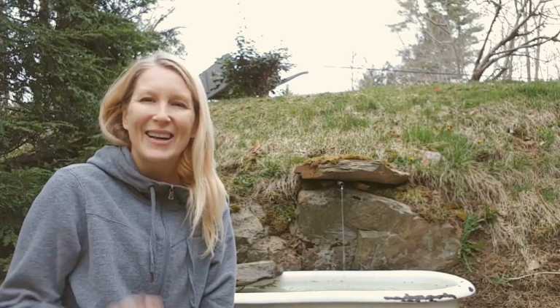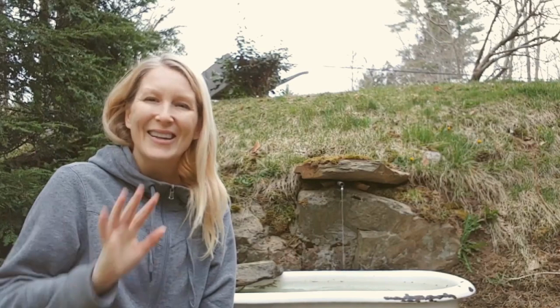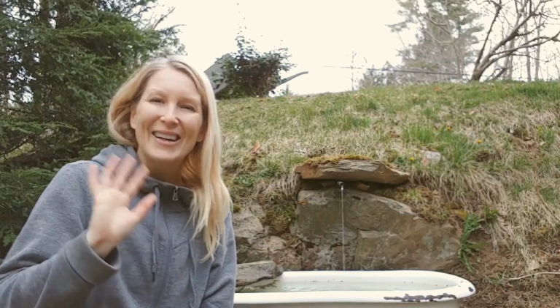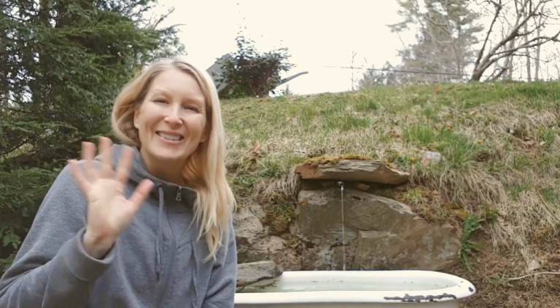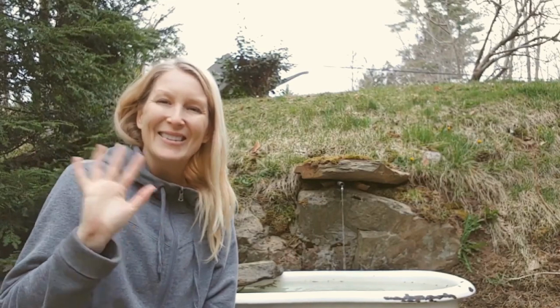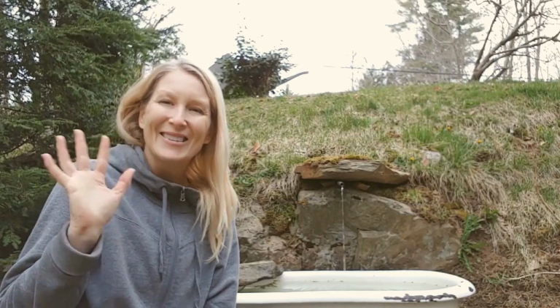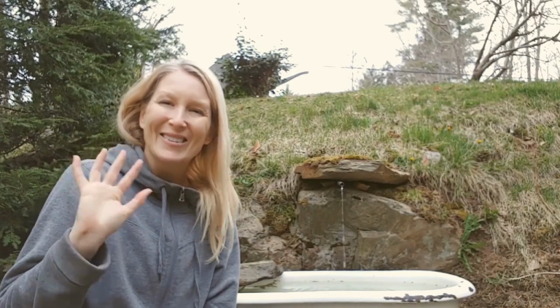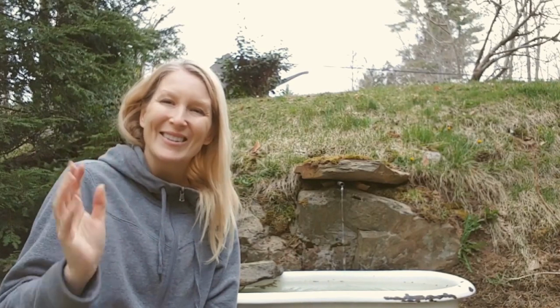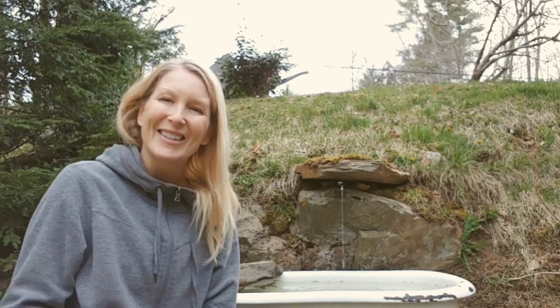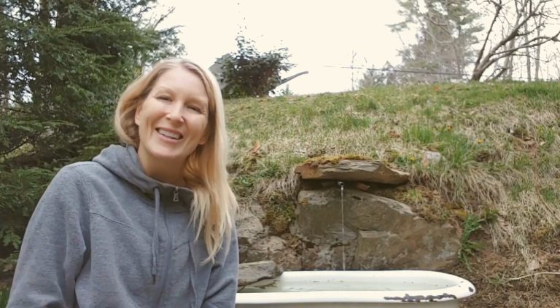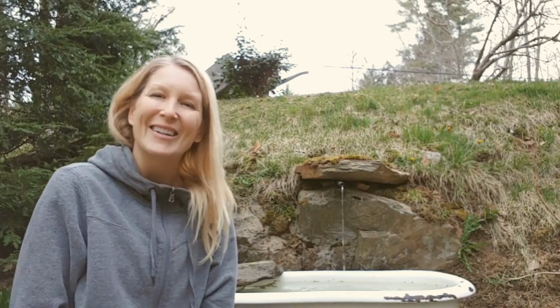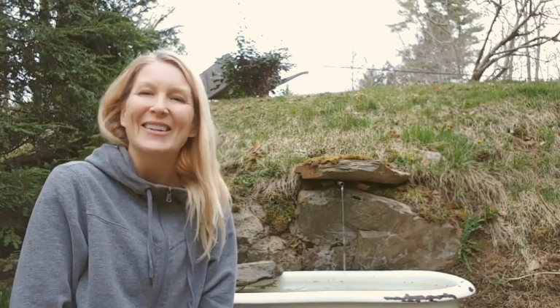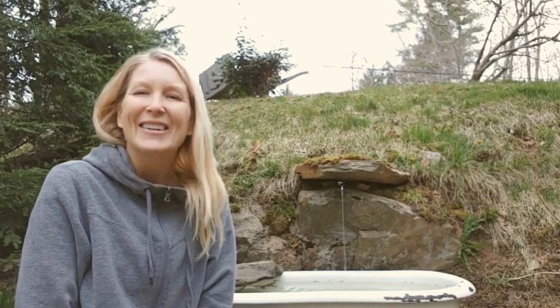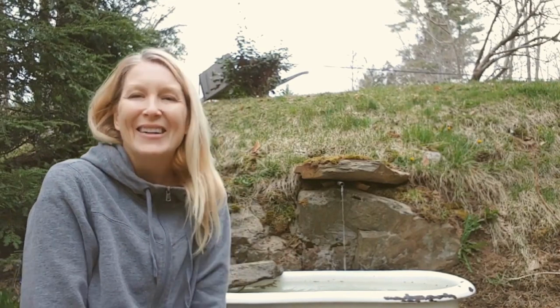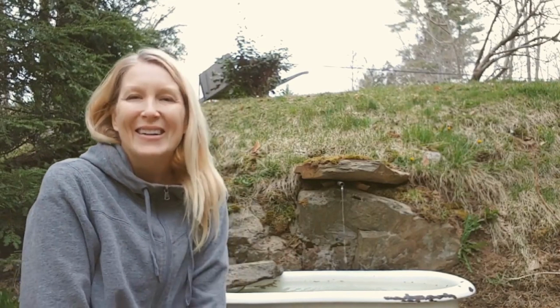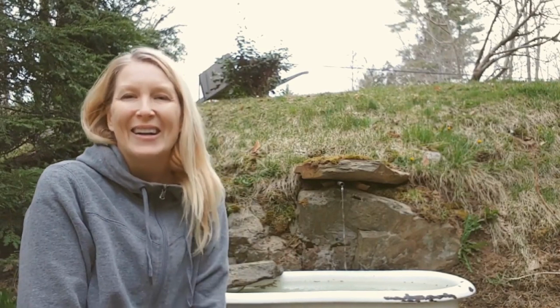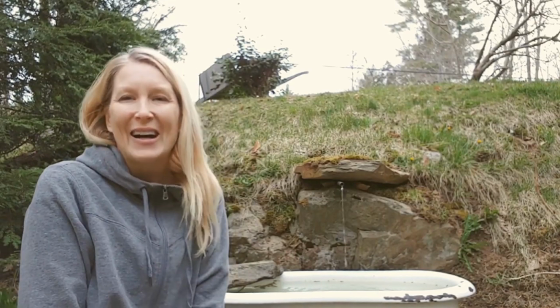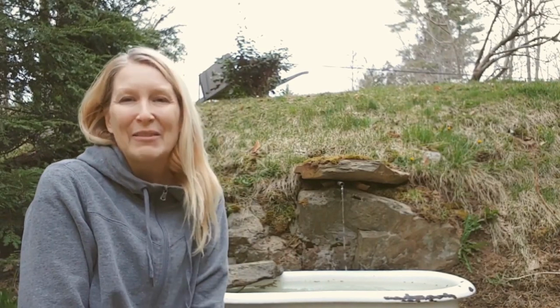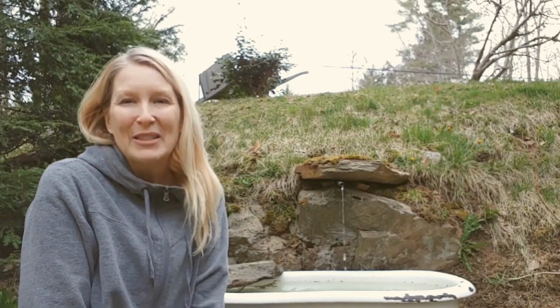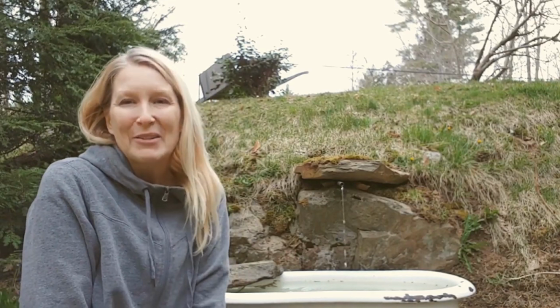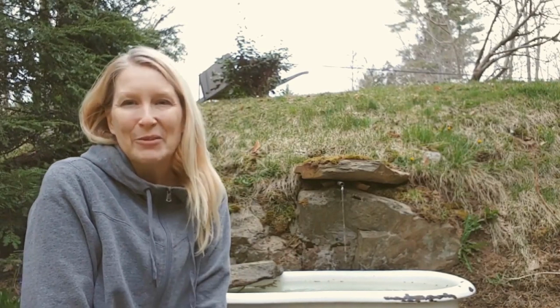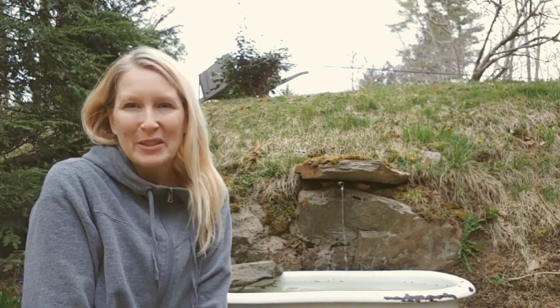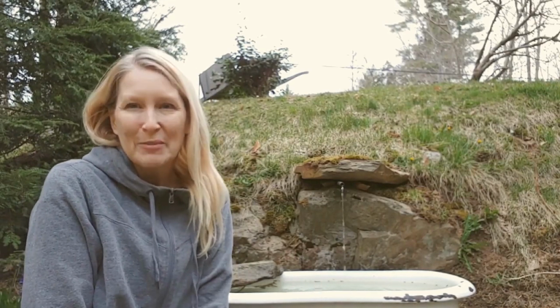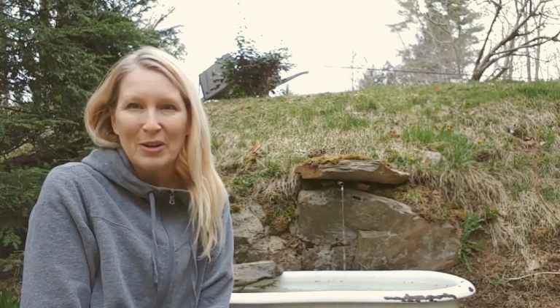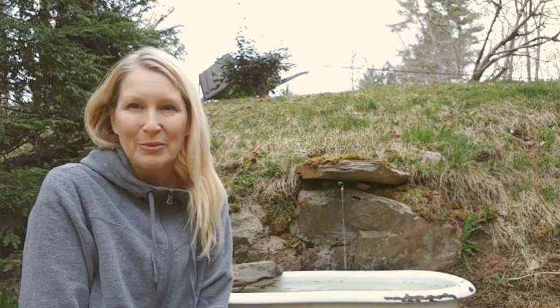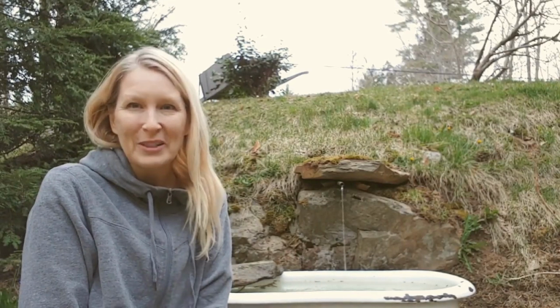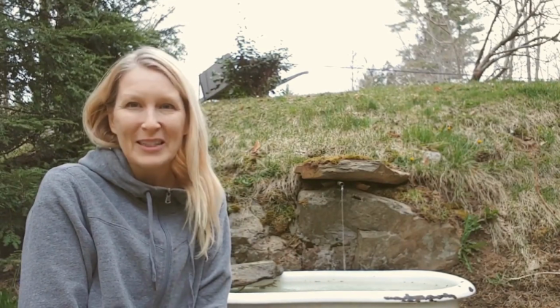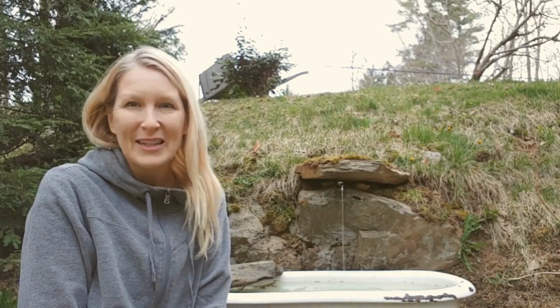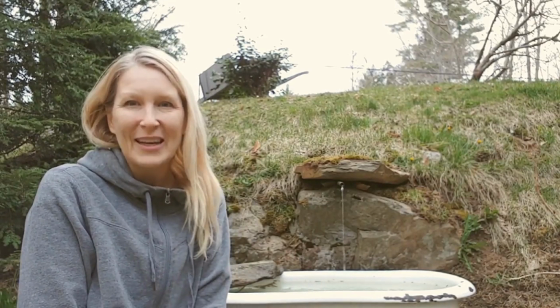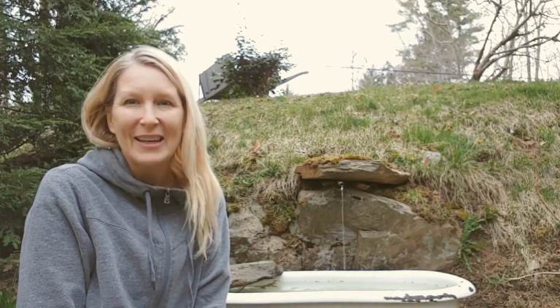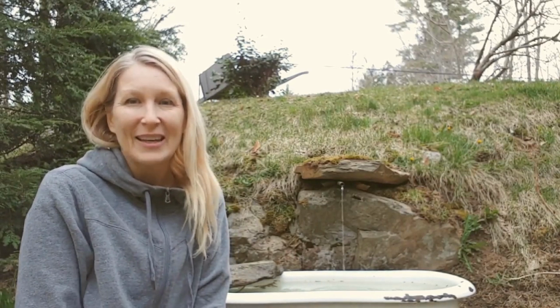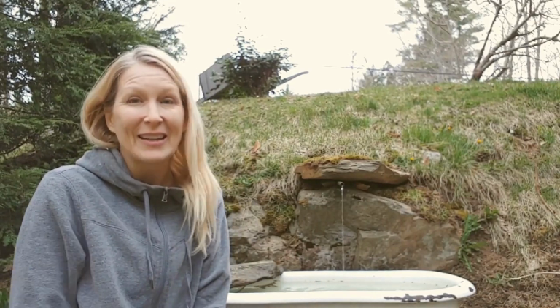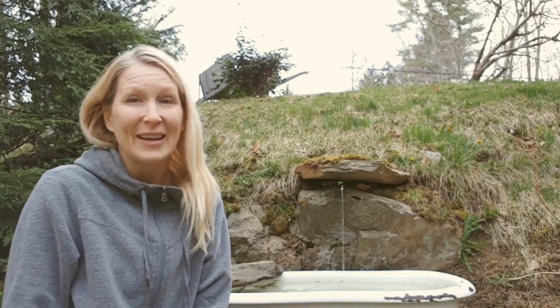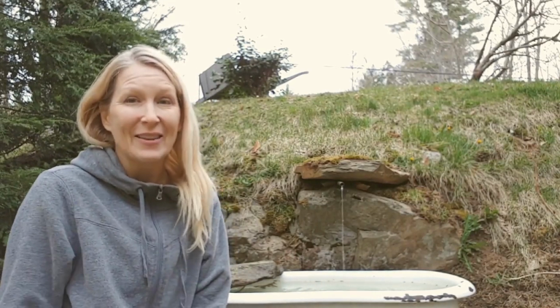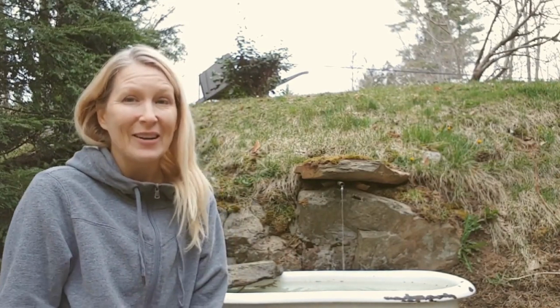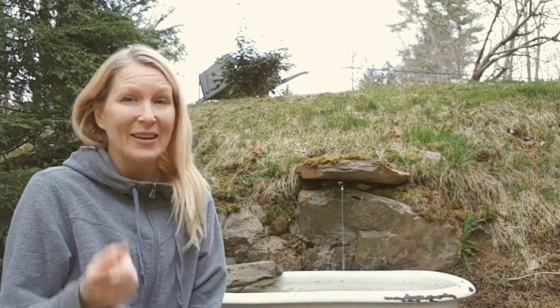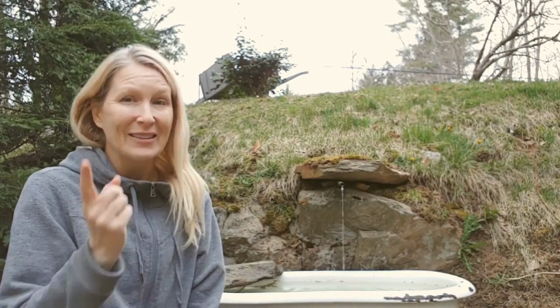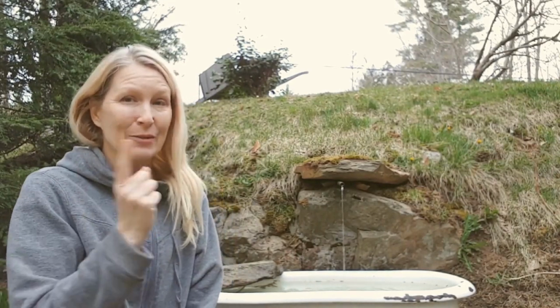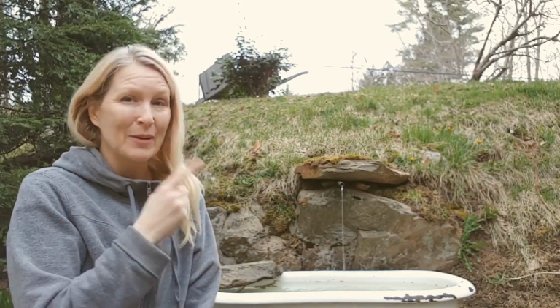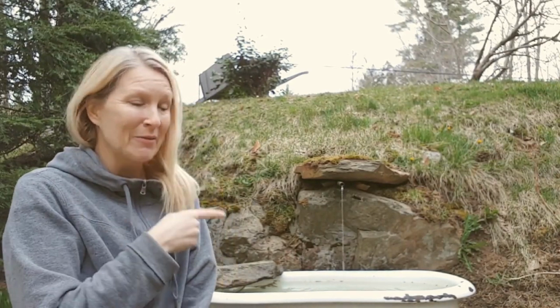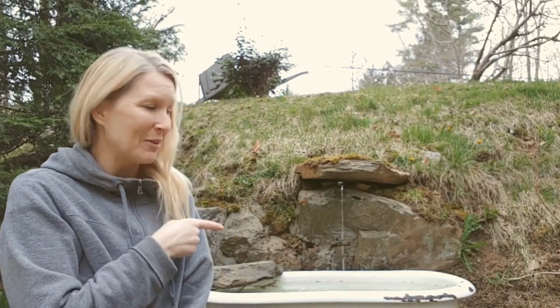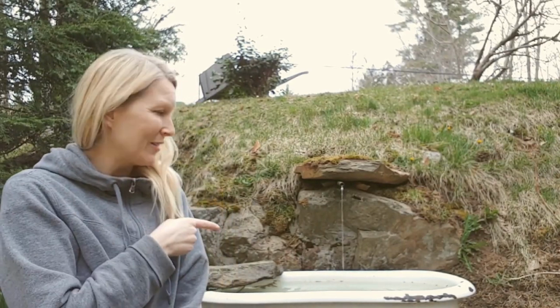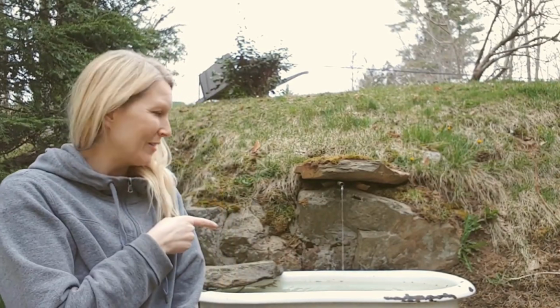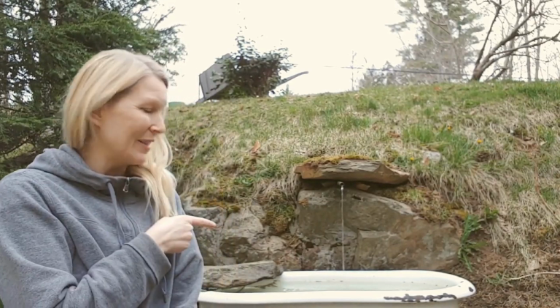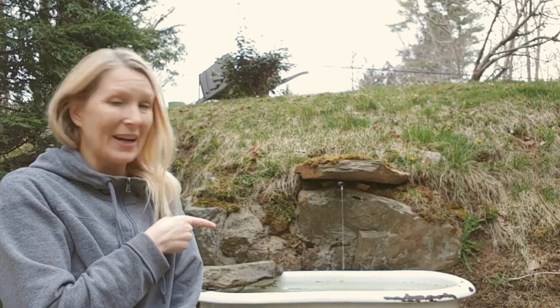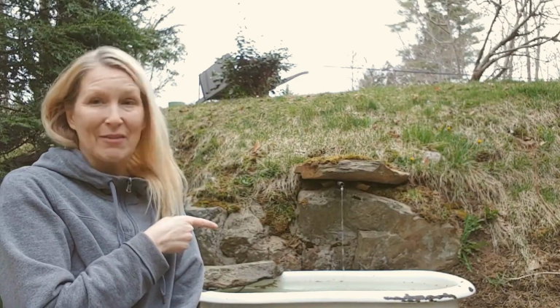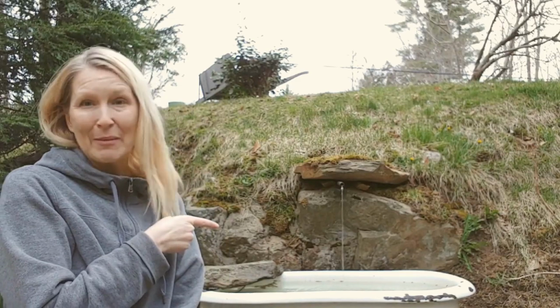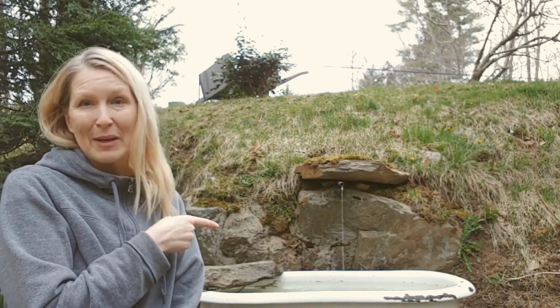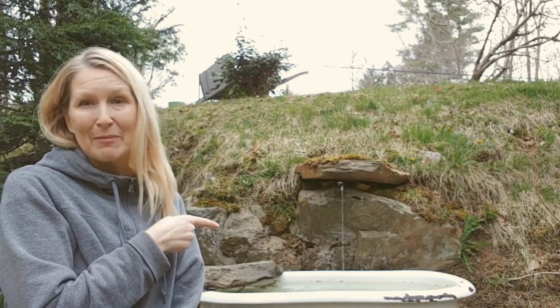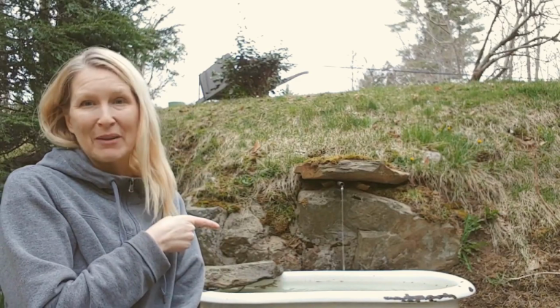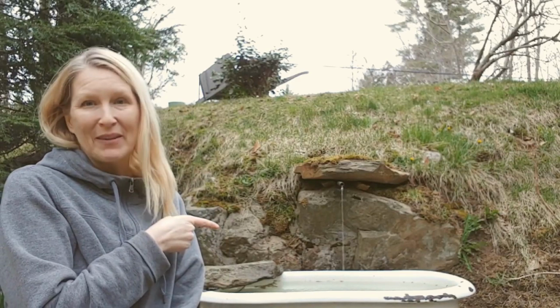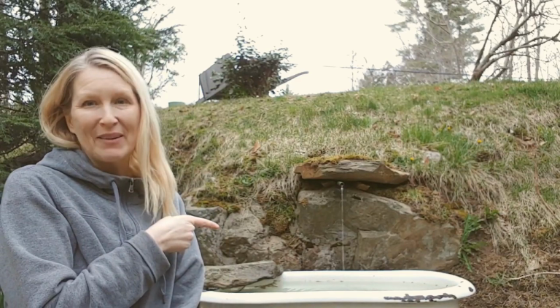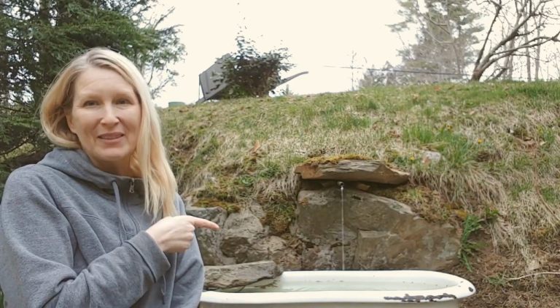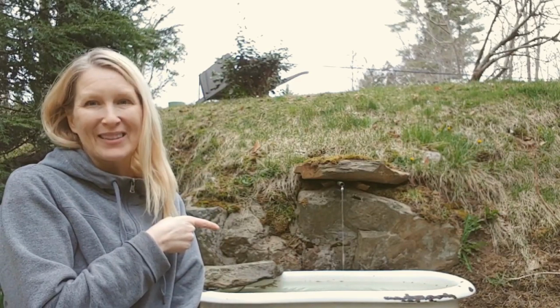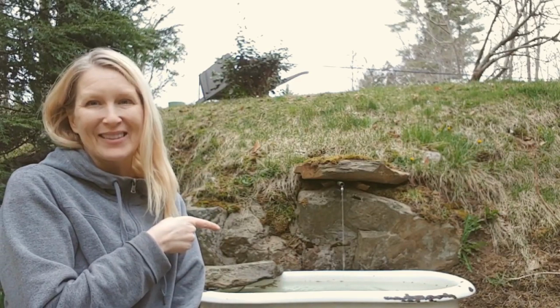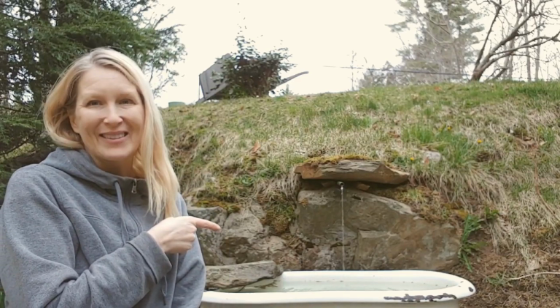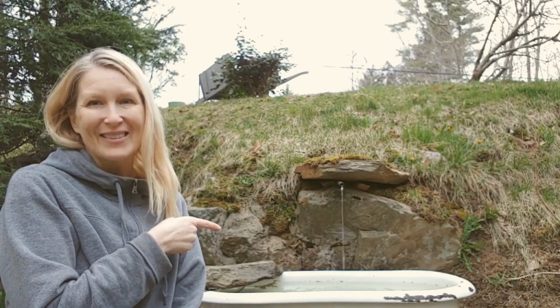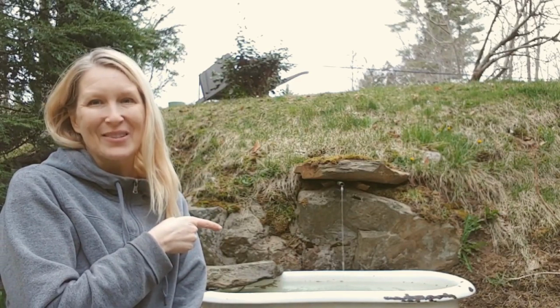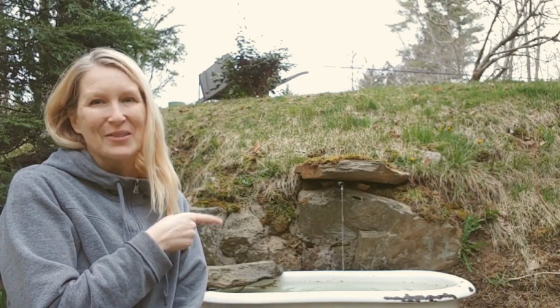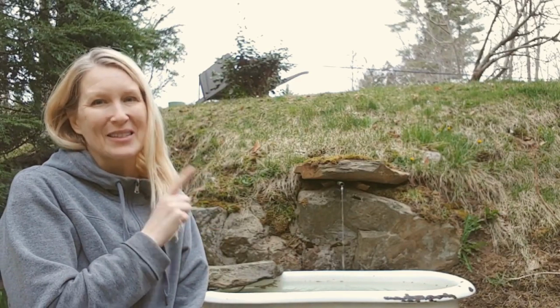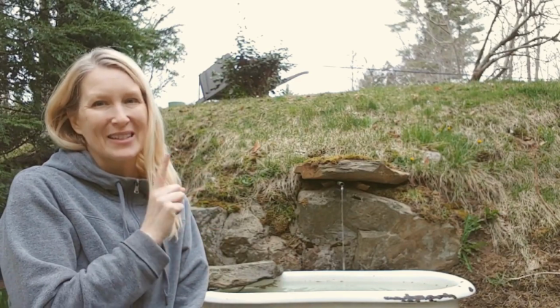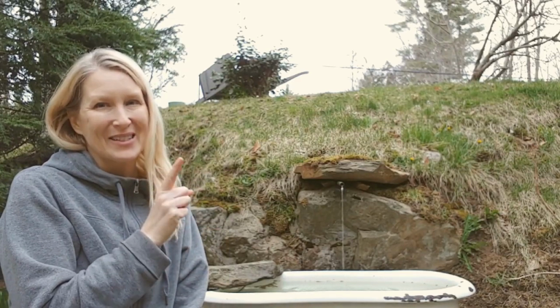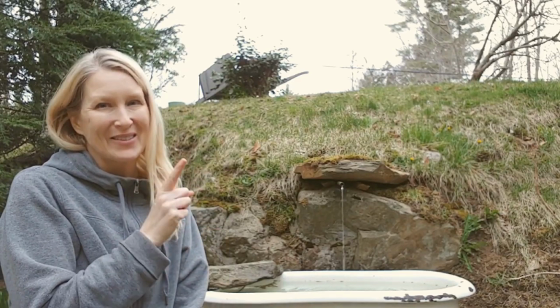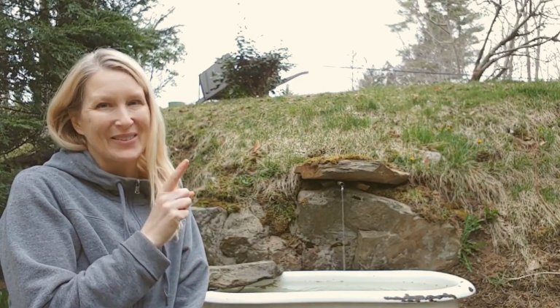Hi guys, Chrissy here. I was out doing some yard work today, and I thought you might want to learn how I made my fountain here, so stay tuned.